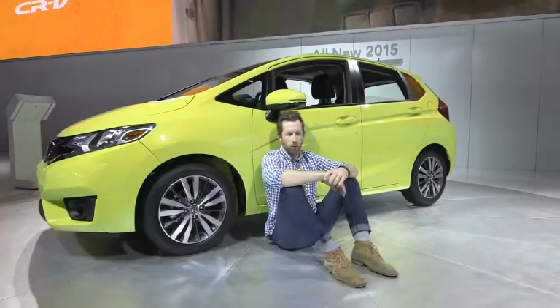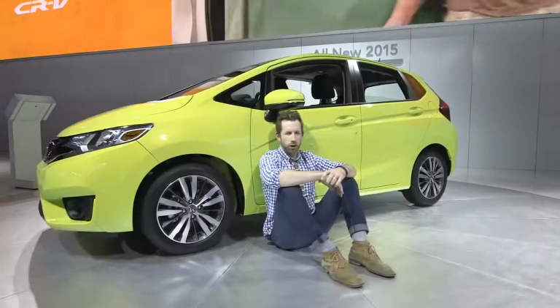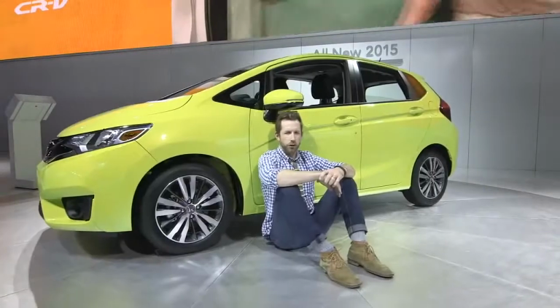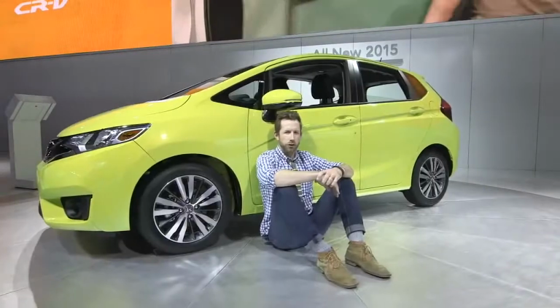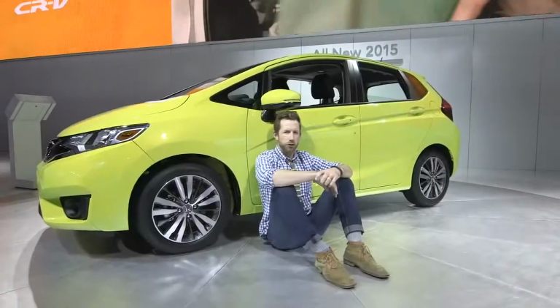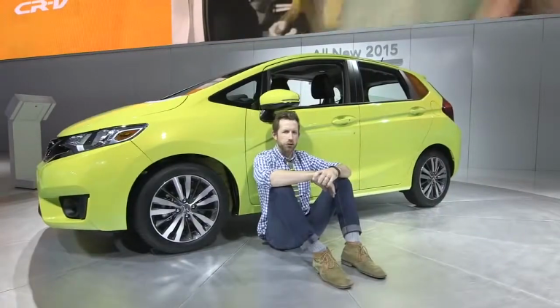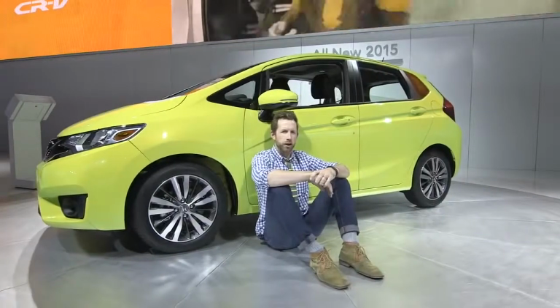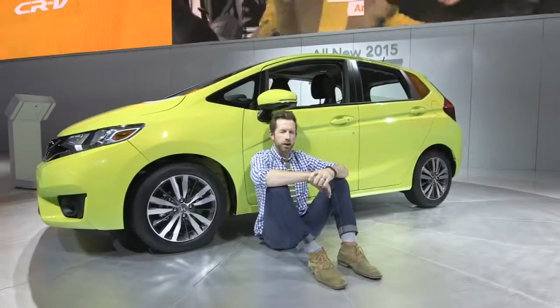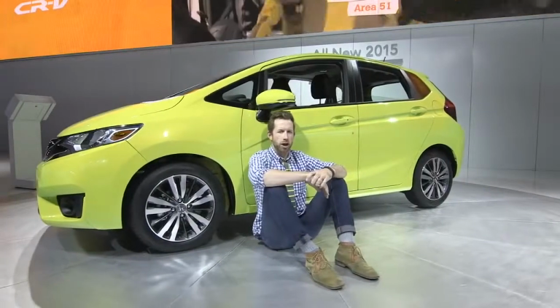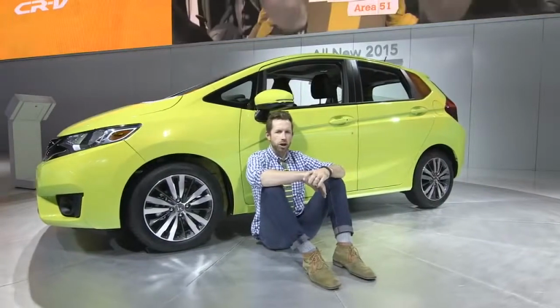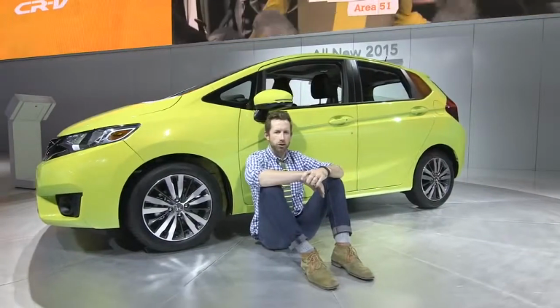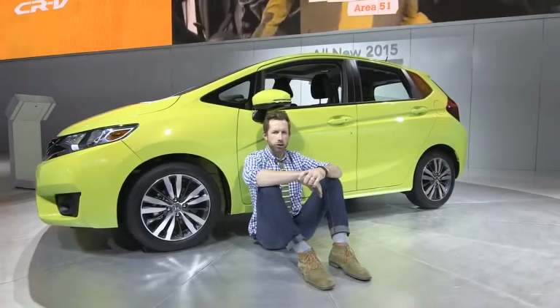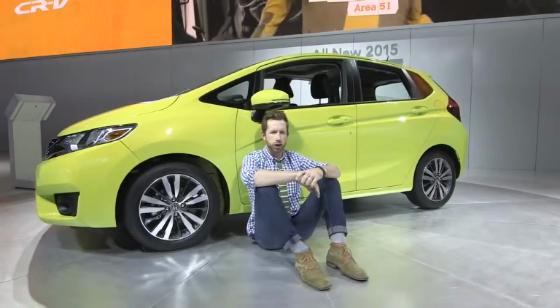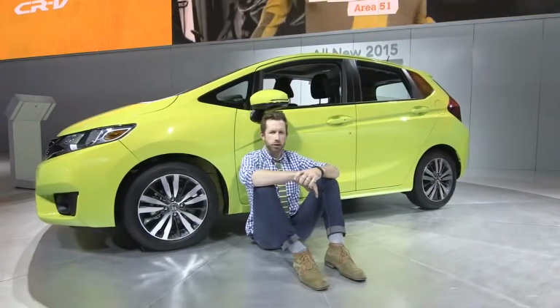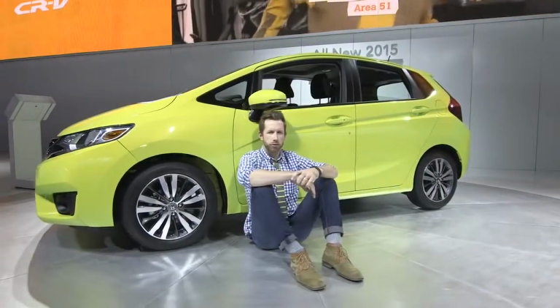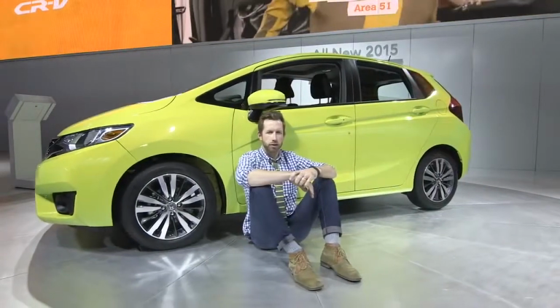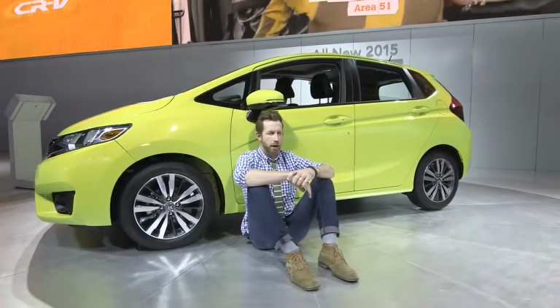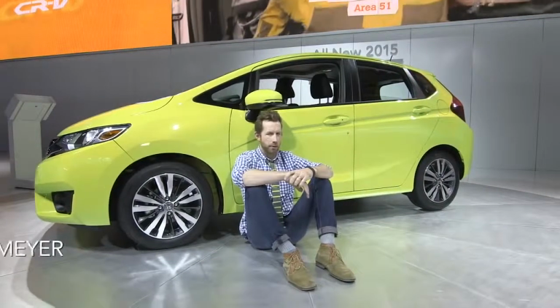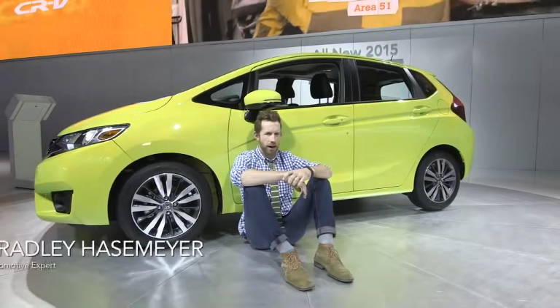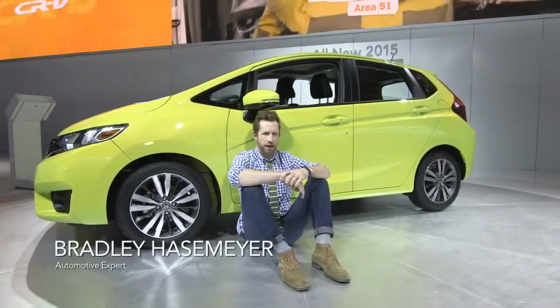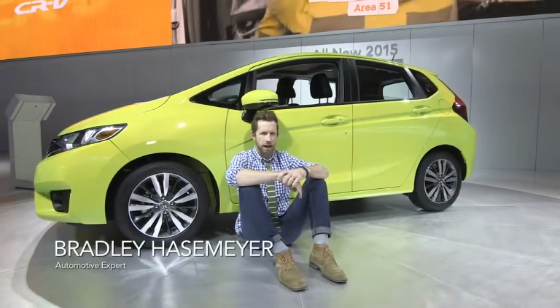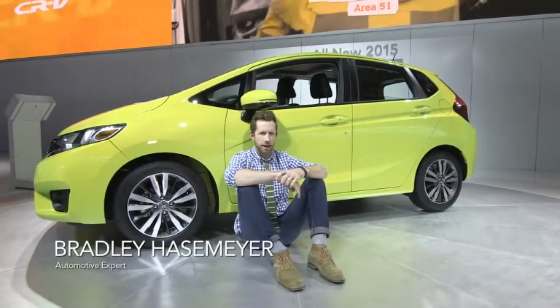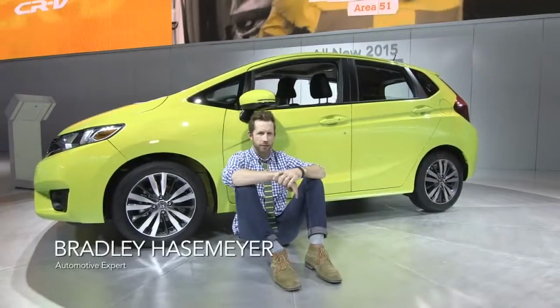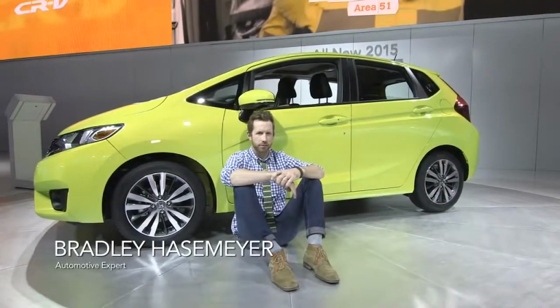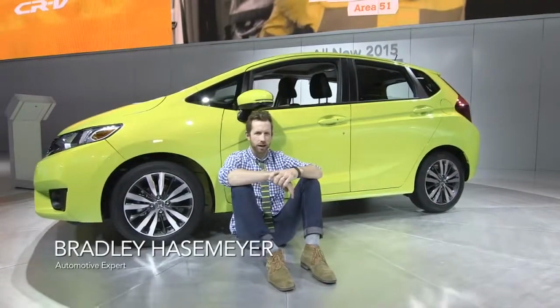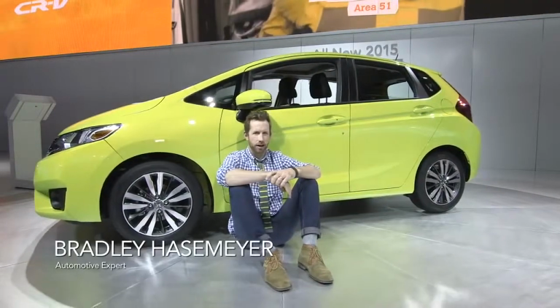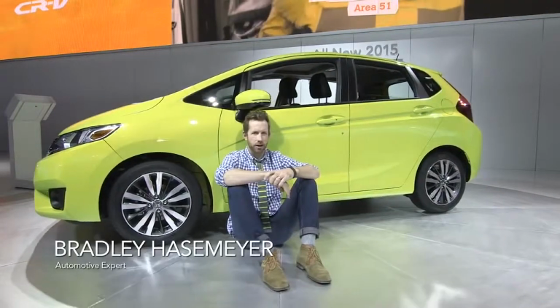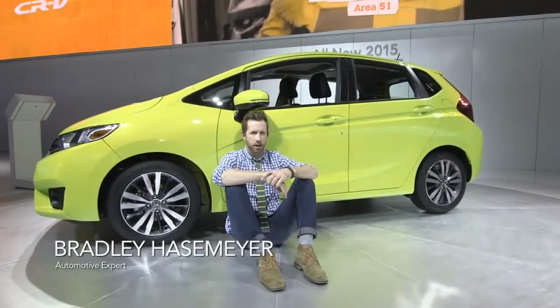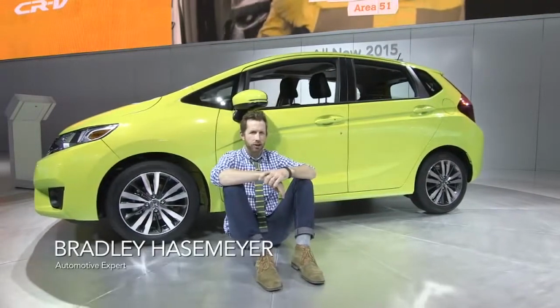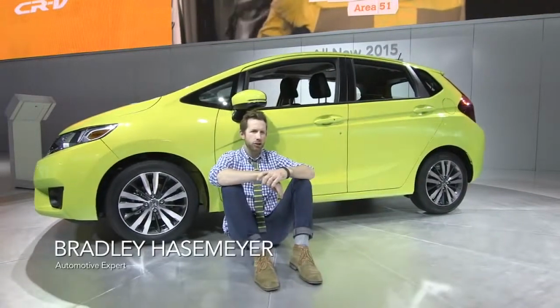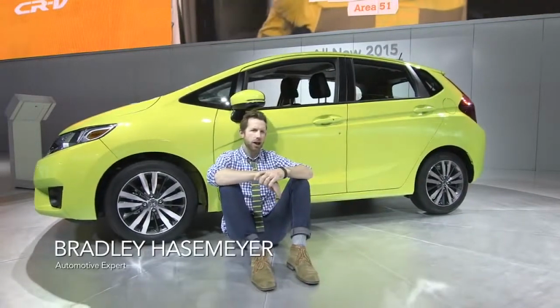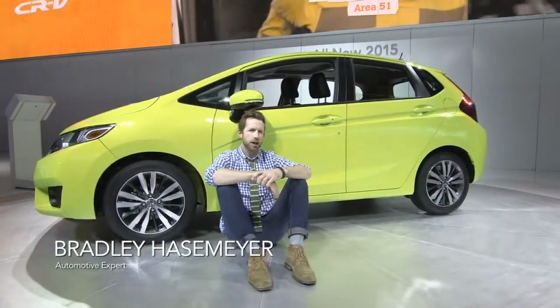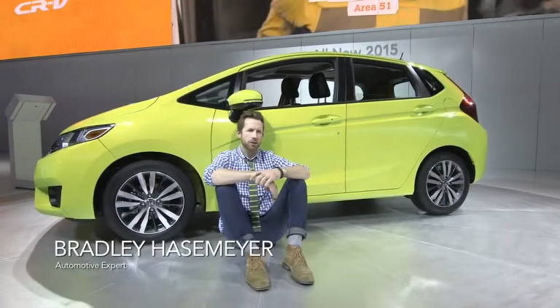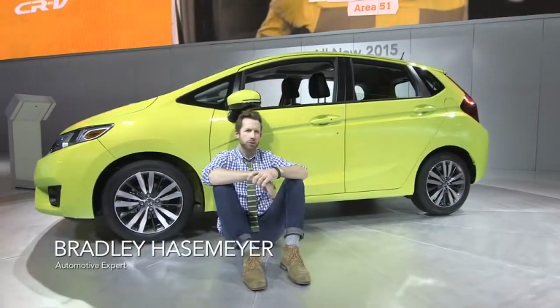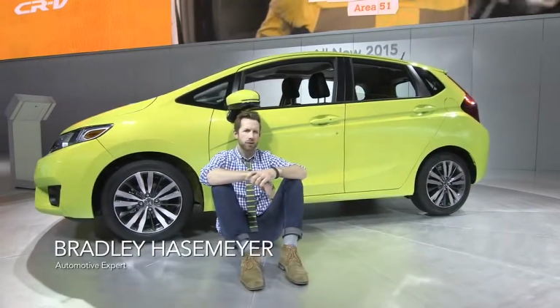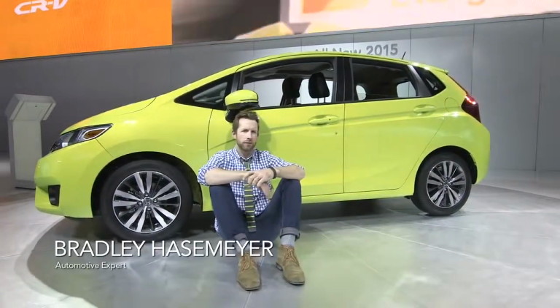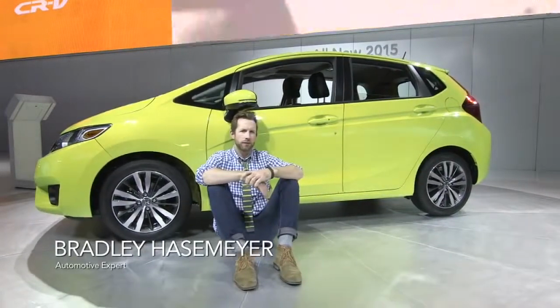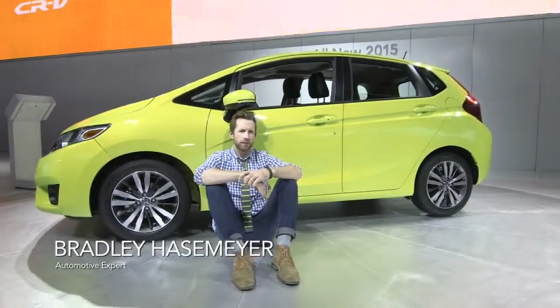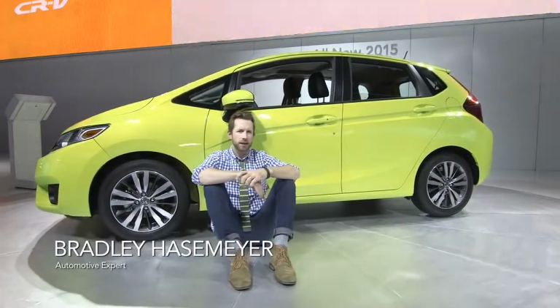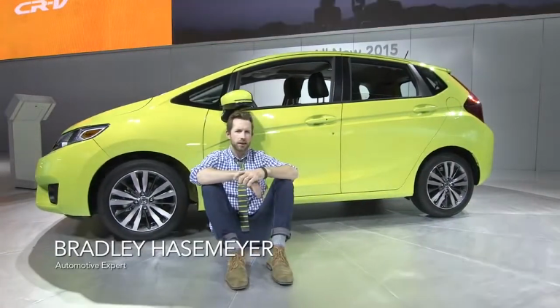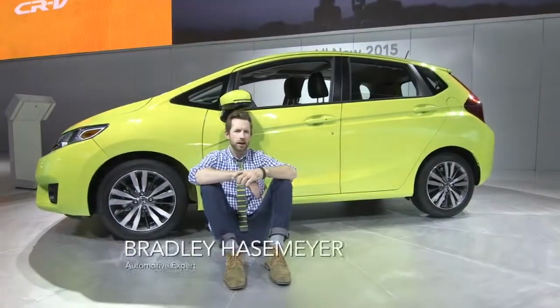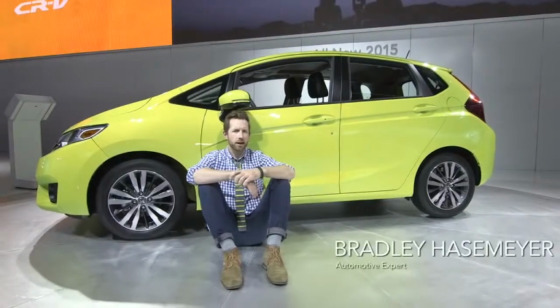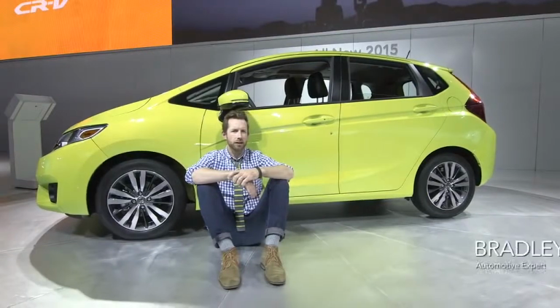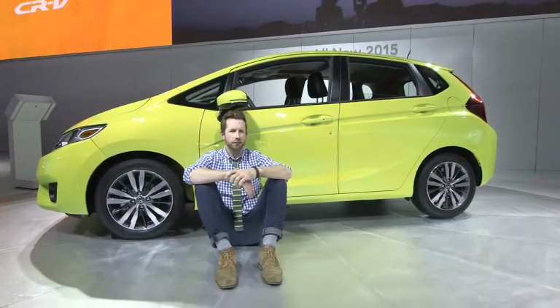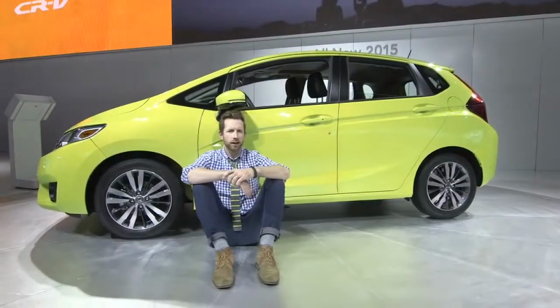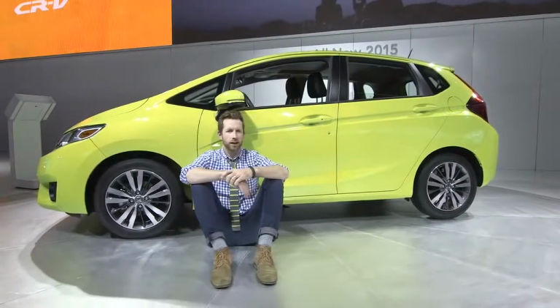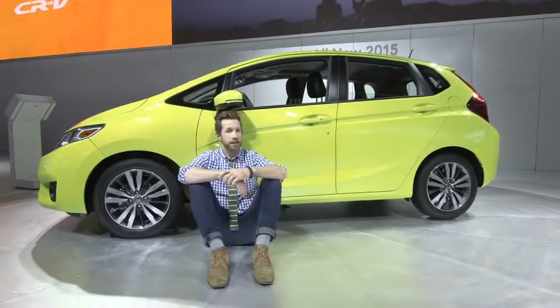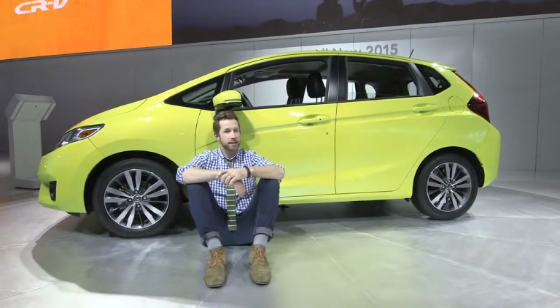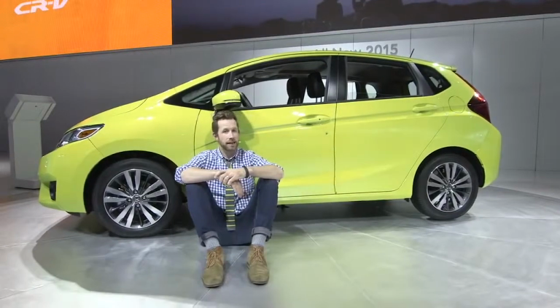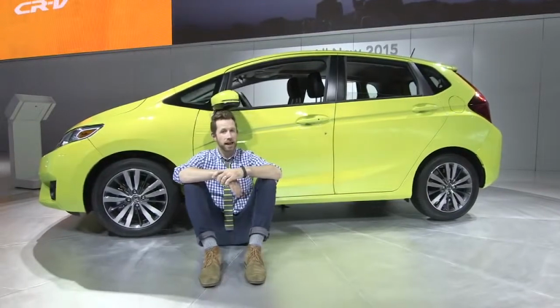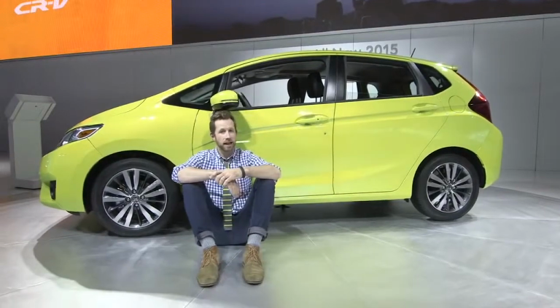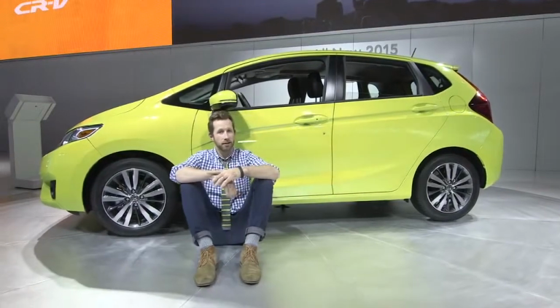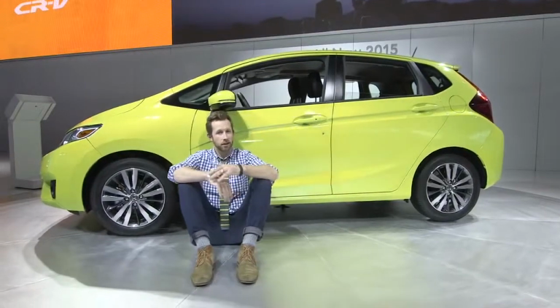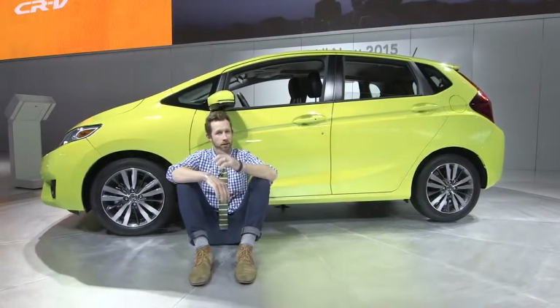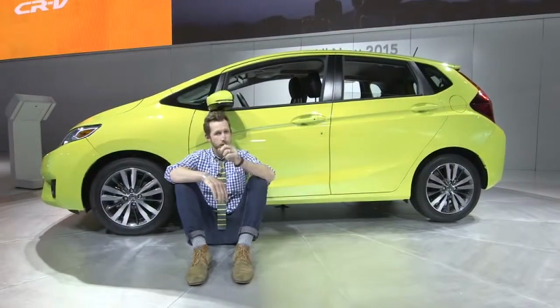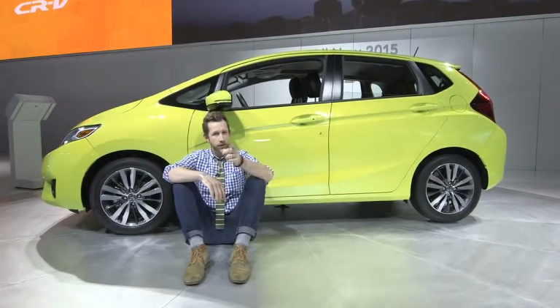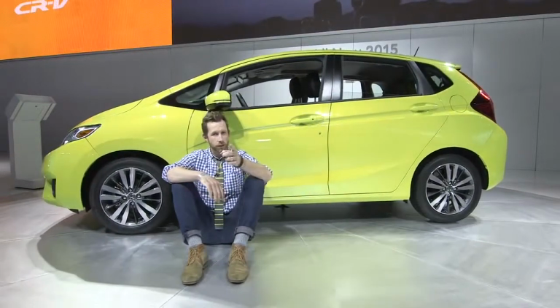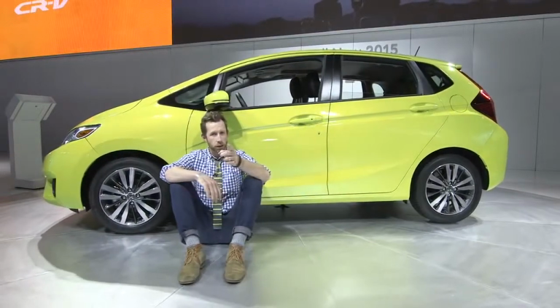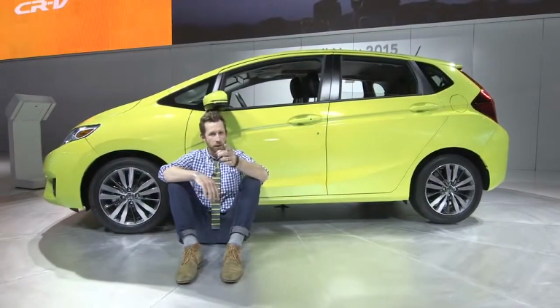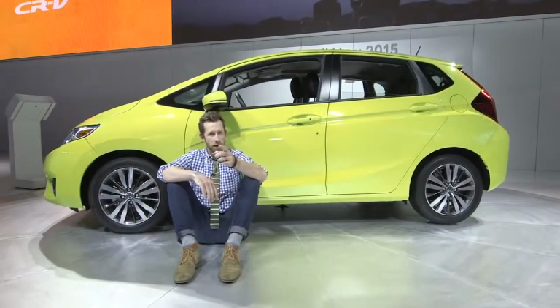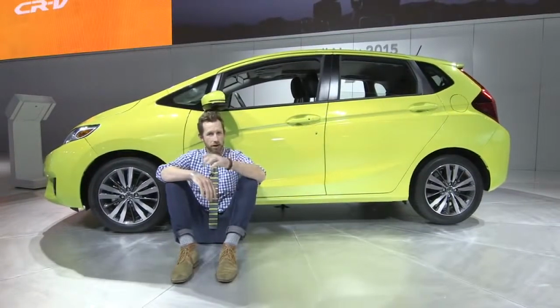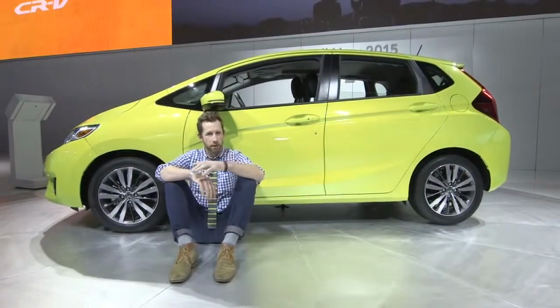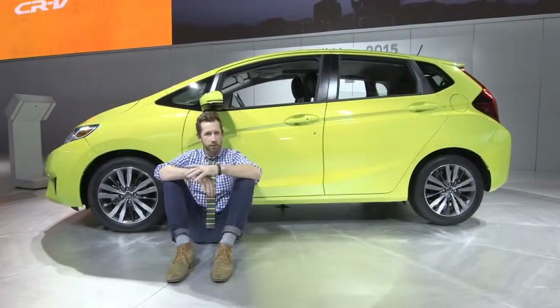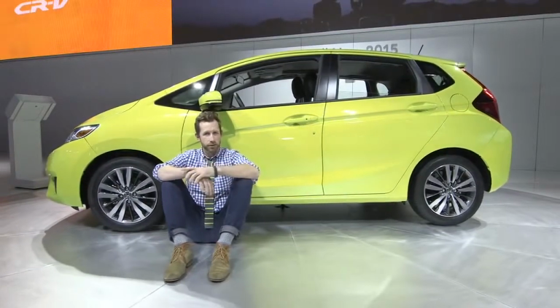We're at the Detroit Auto Show. I'm Bradley Hassemeyer, checking out the 2015 Honda Fit, and today it's all about numbers.